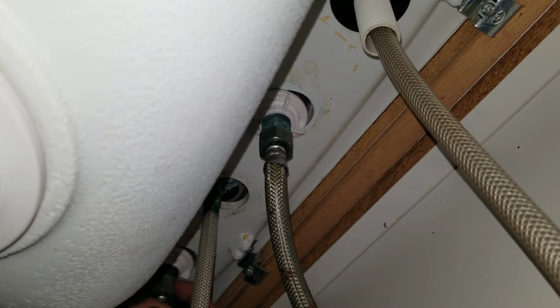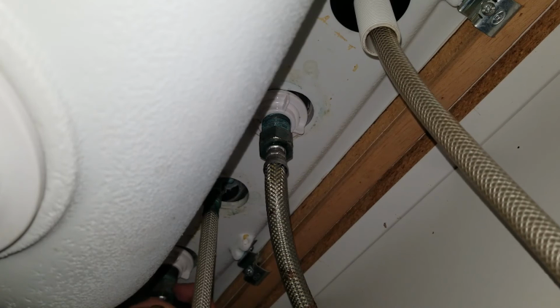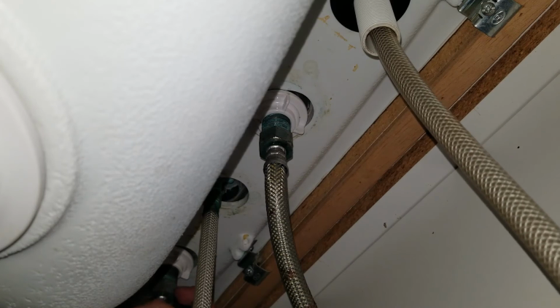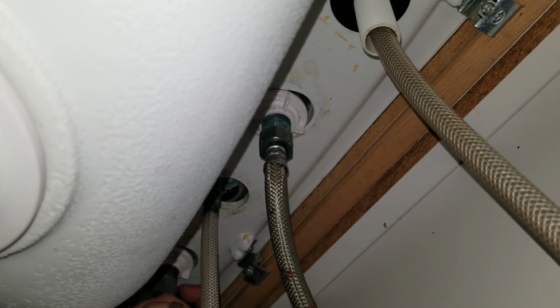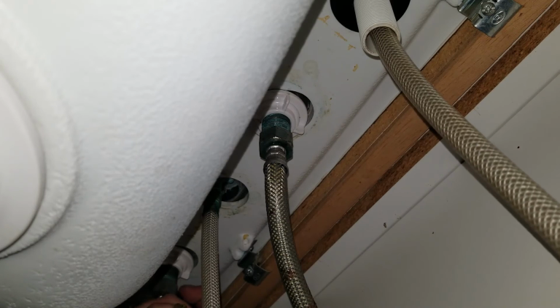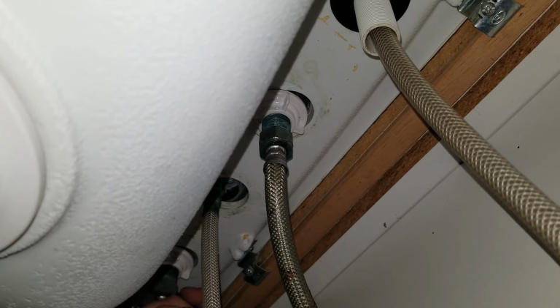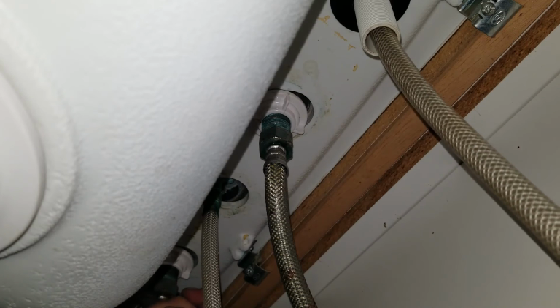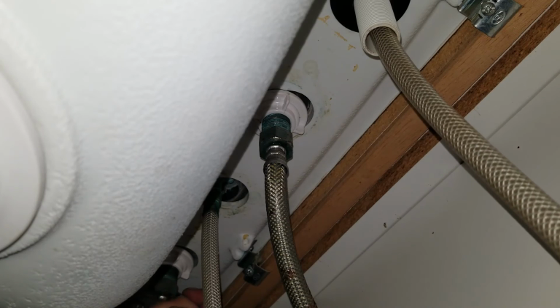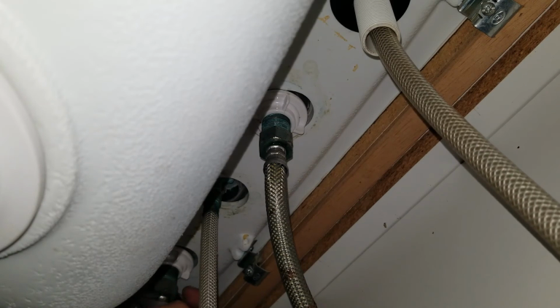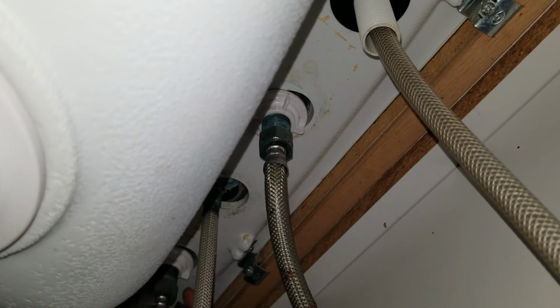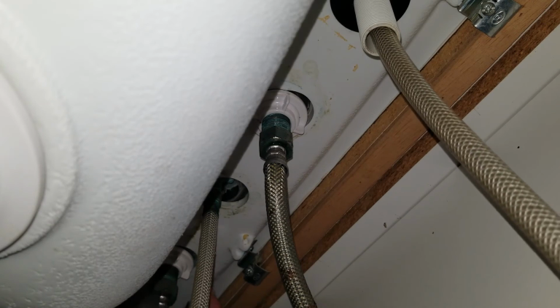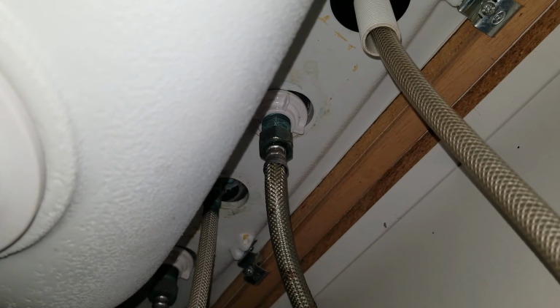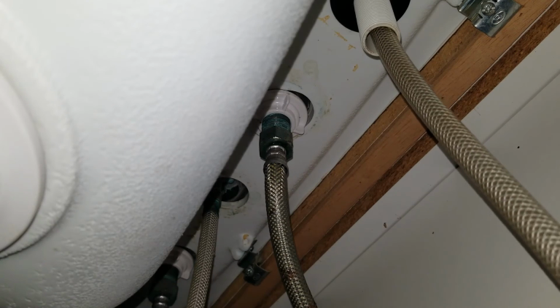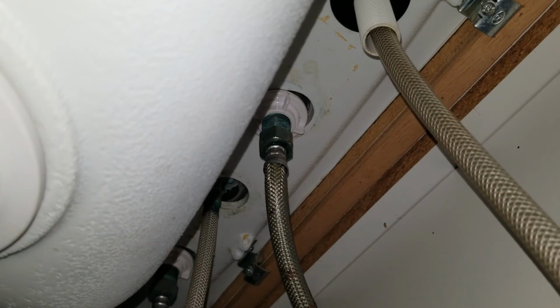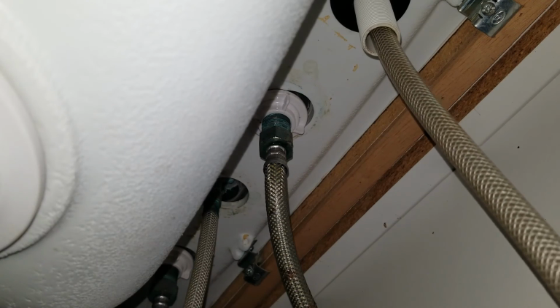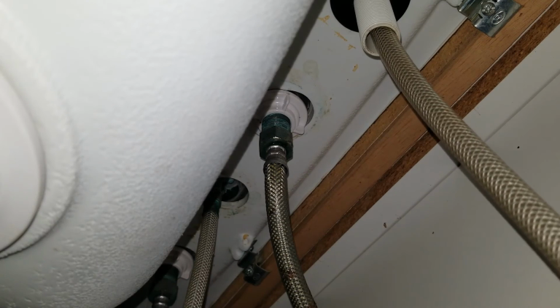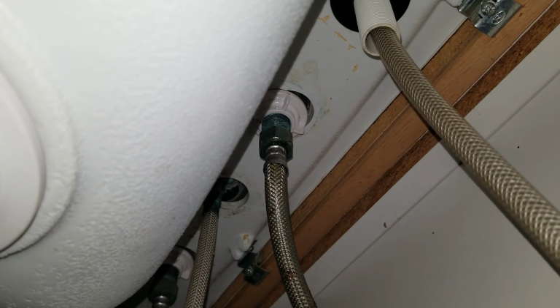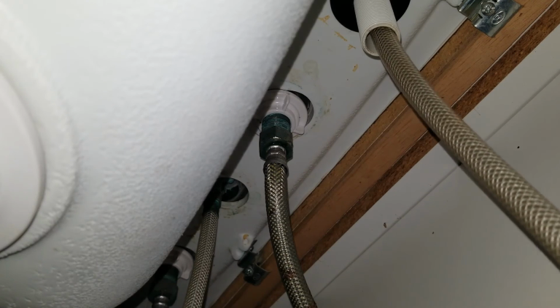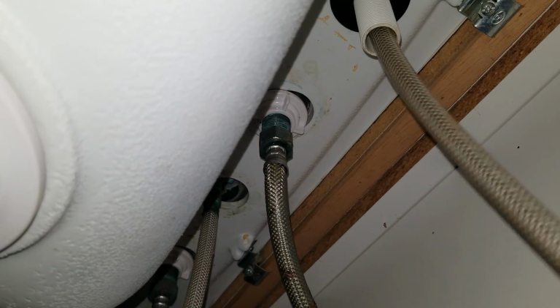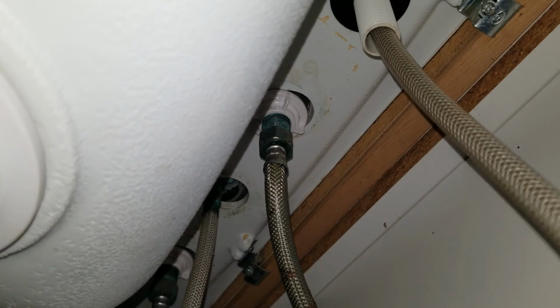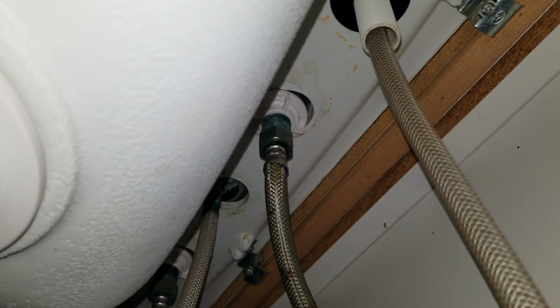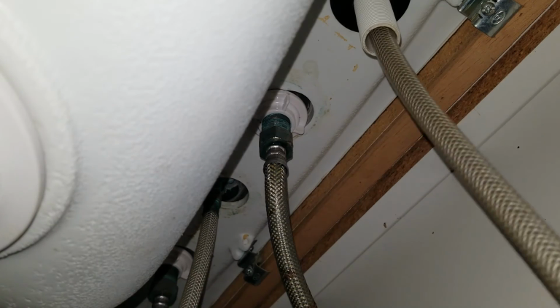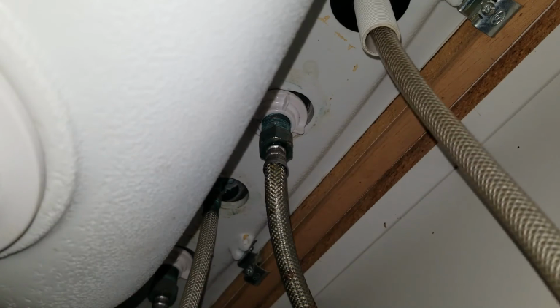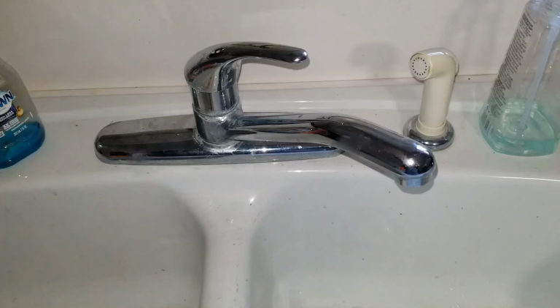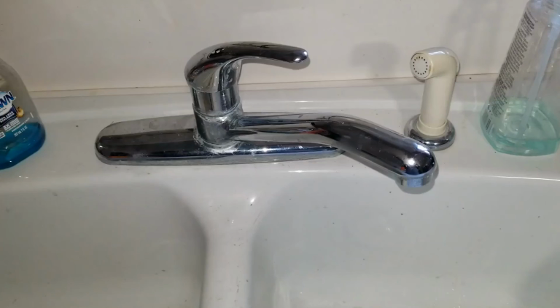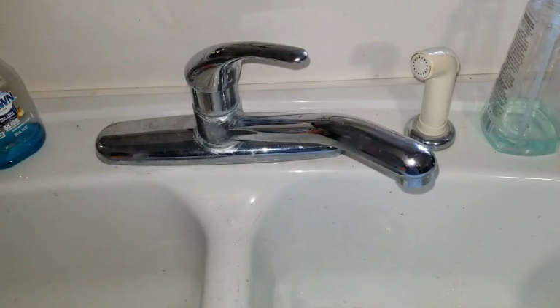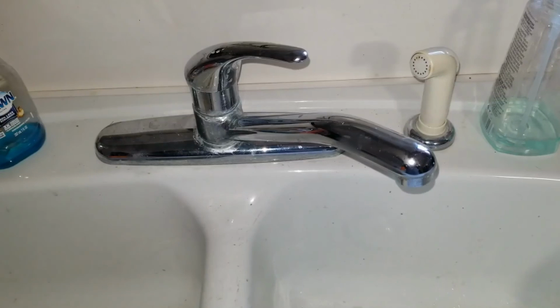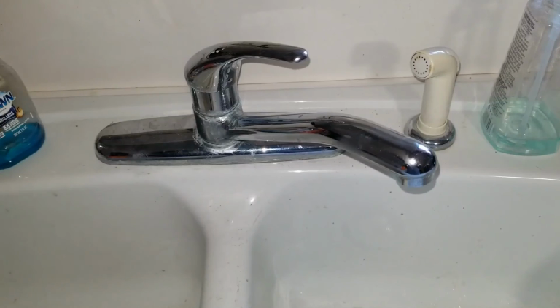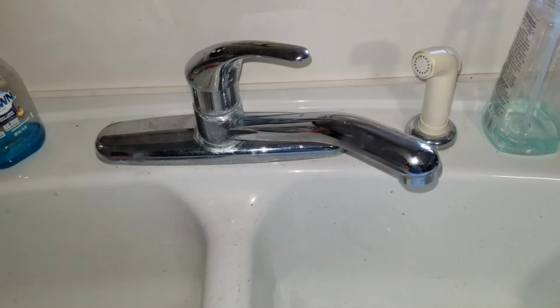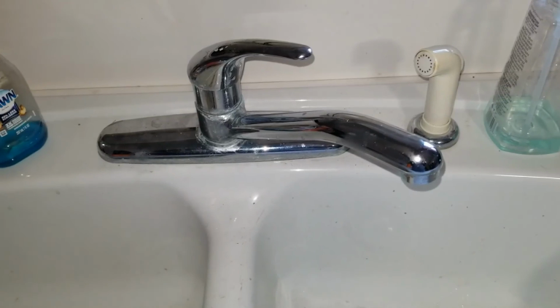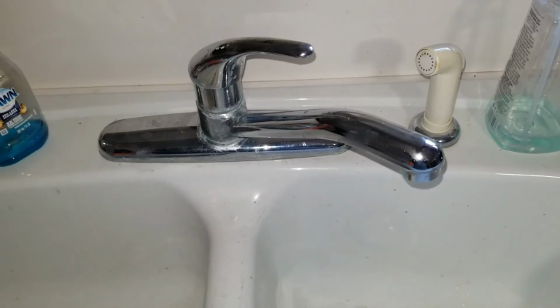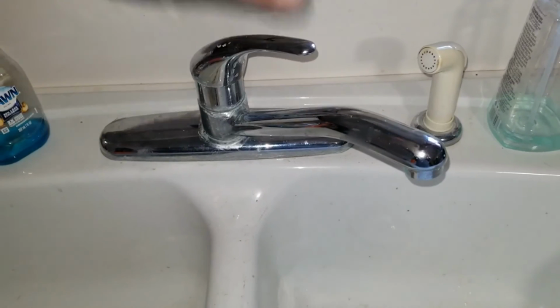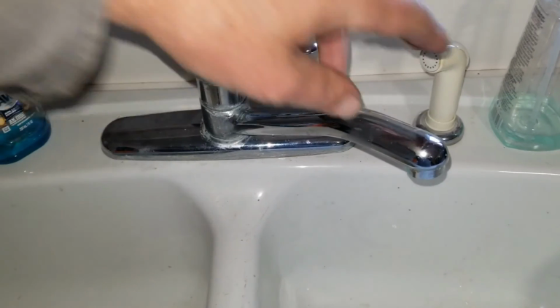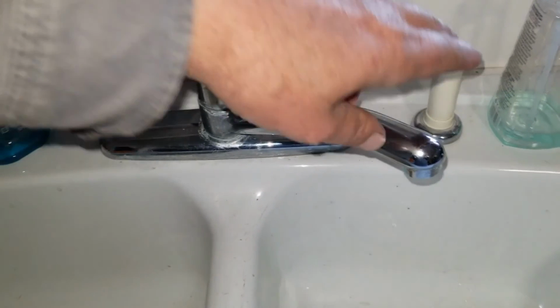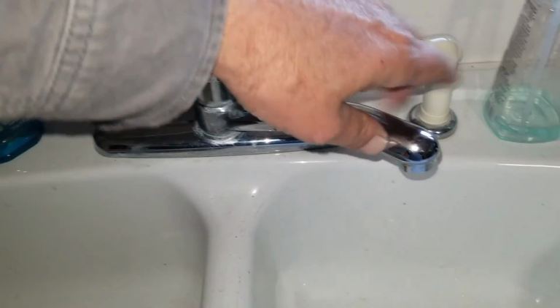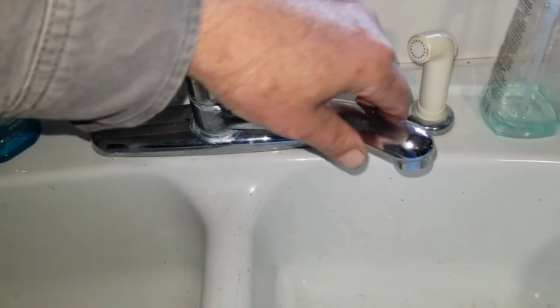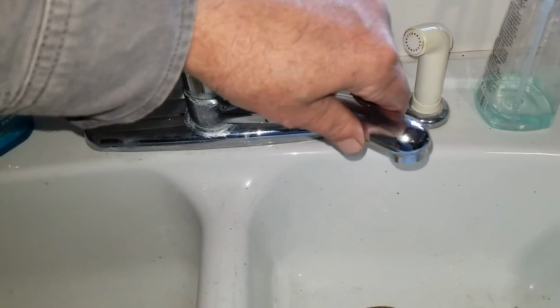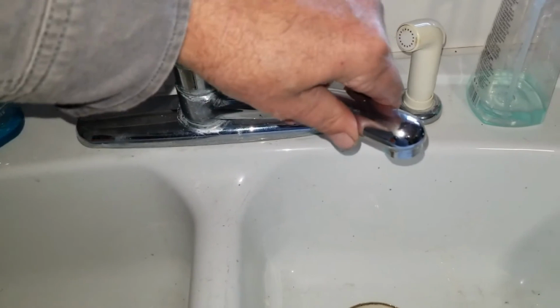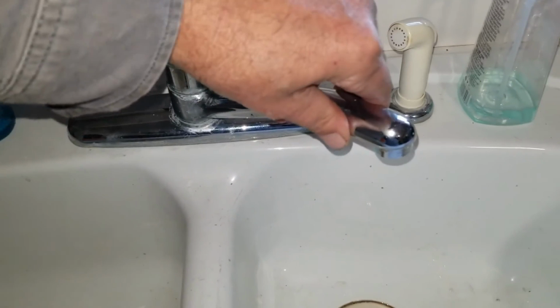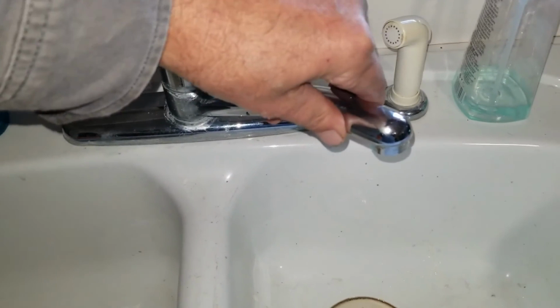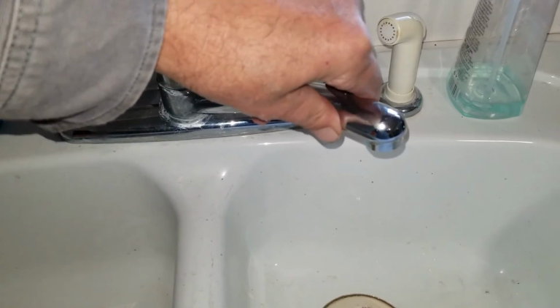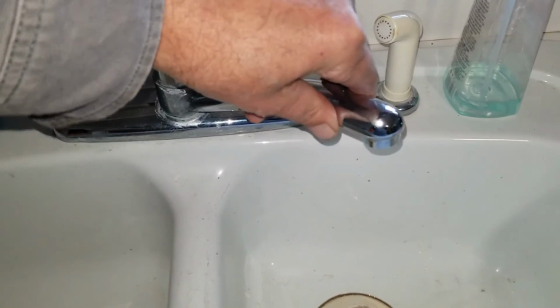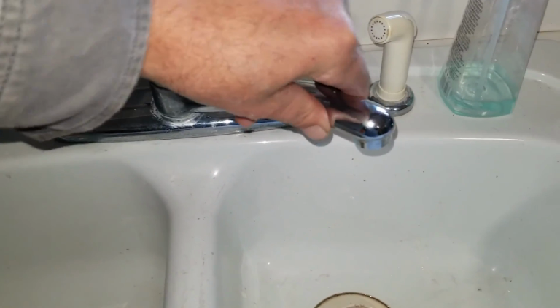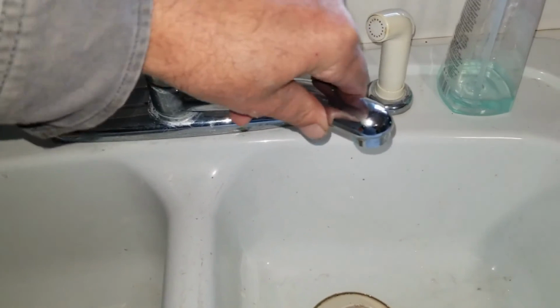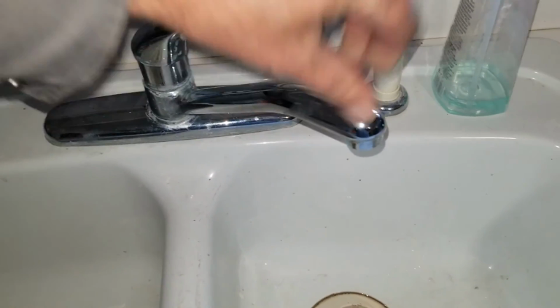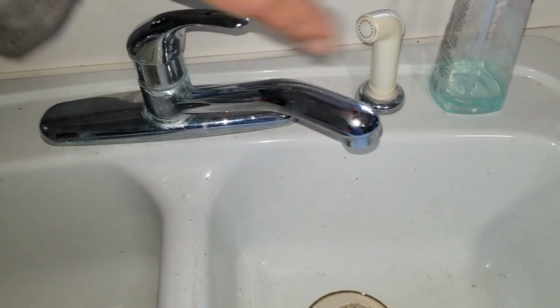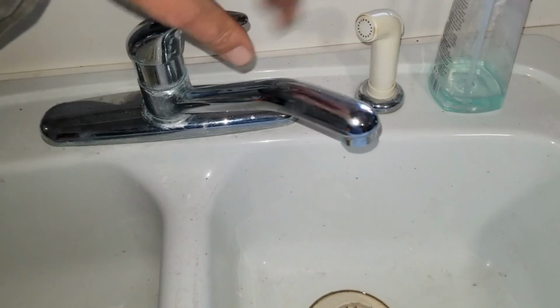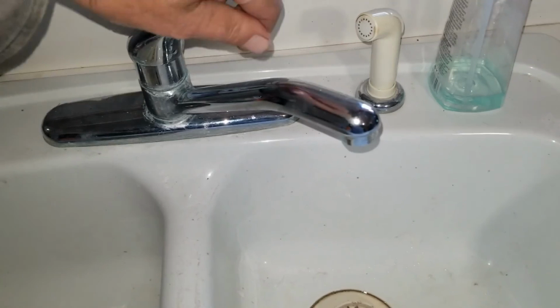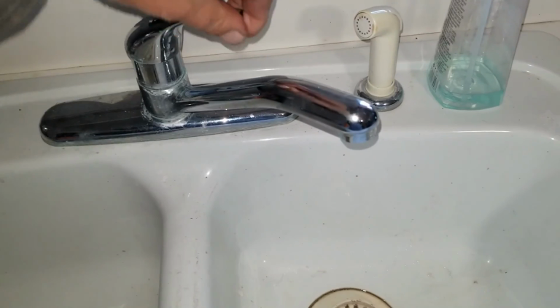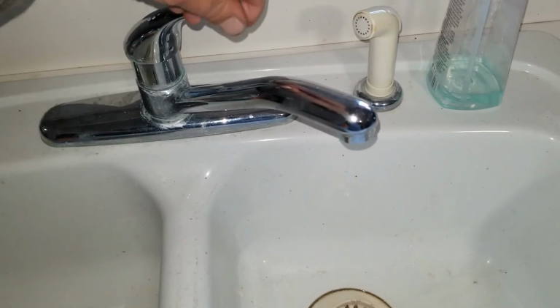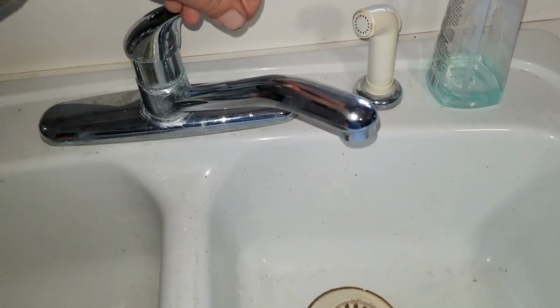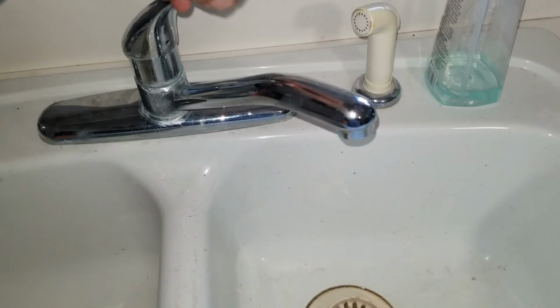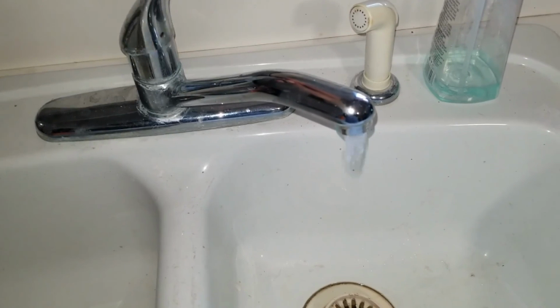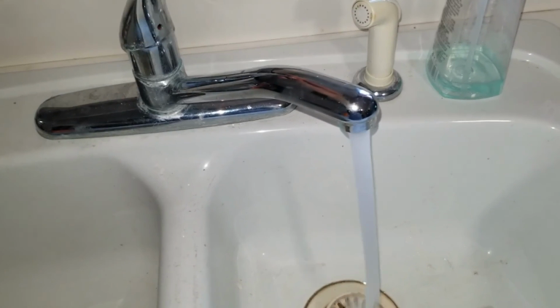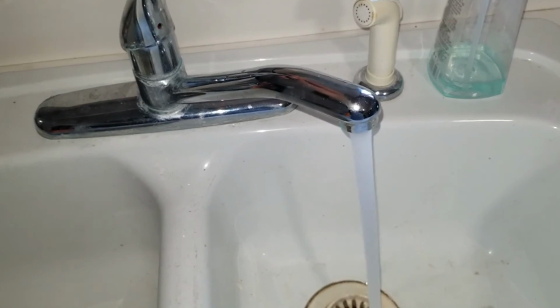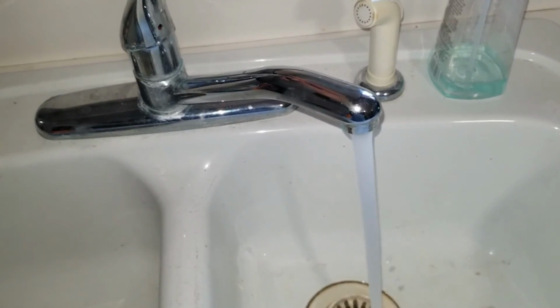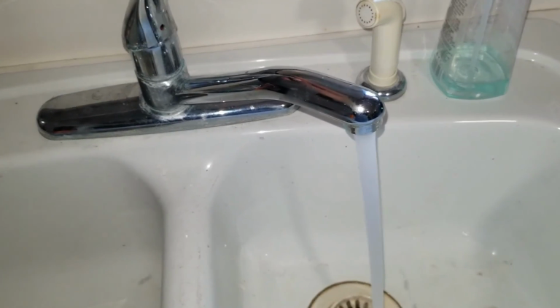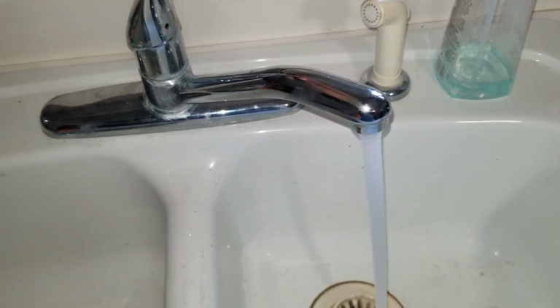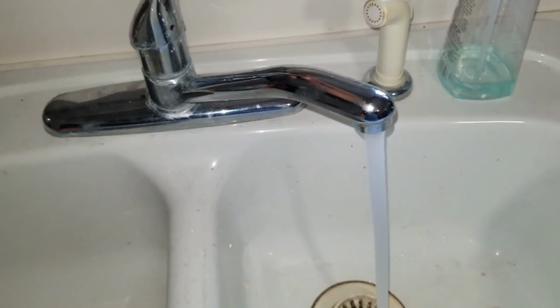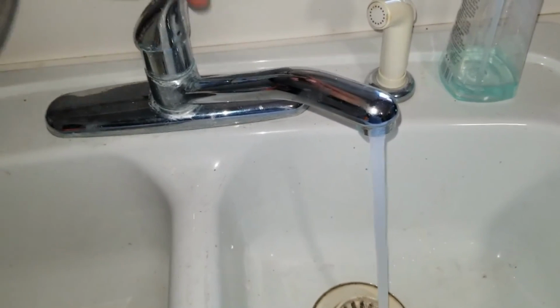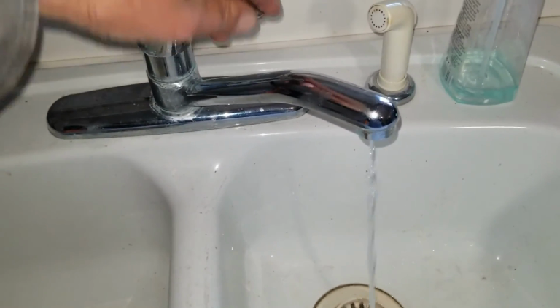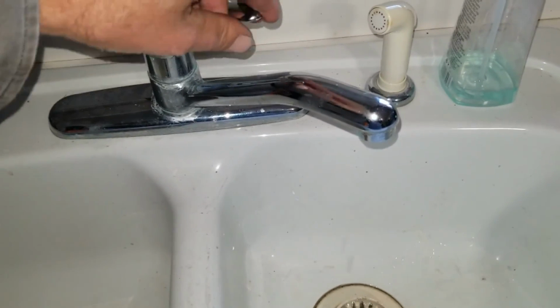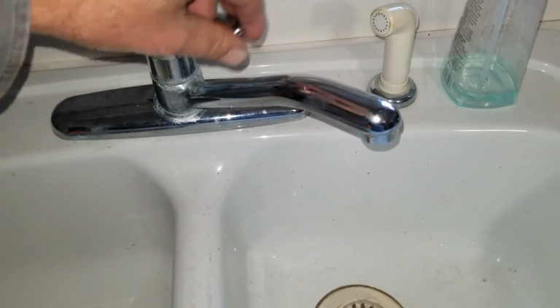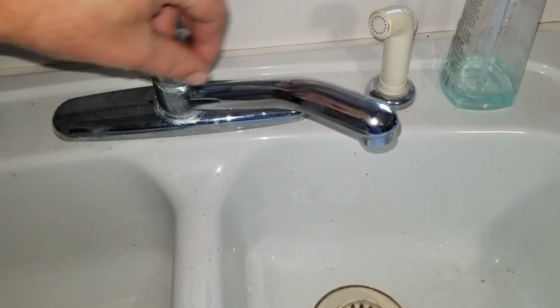I'll go ahead and turn on the water and make sure we don't have any leaks. You can see how tight it is — cold water works, hot water works, and we're done.